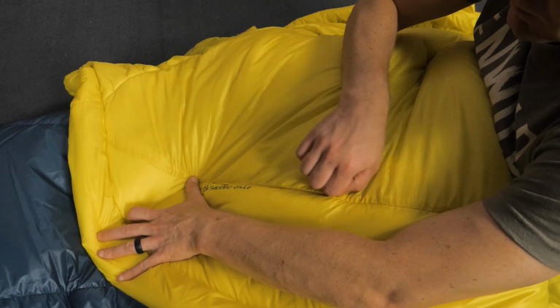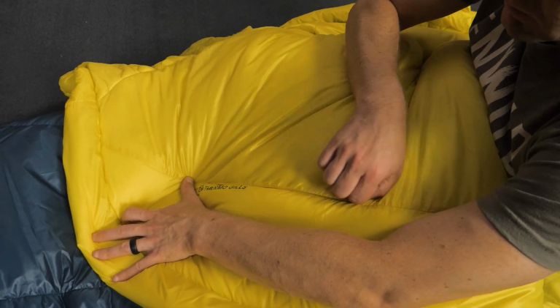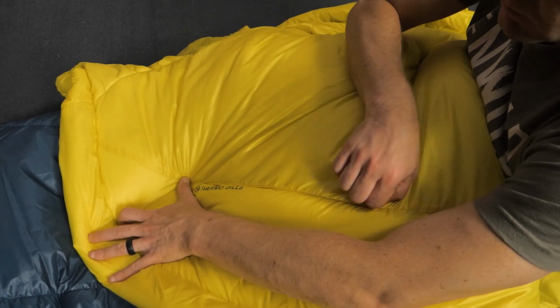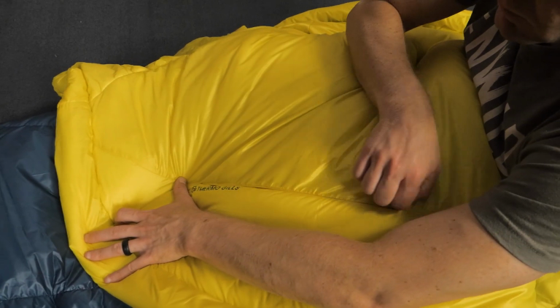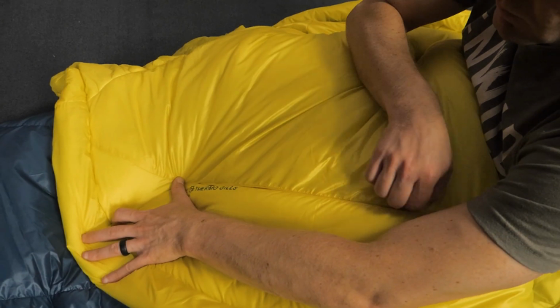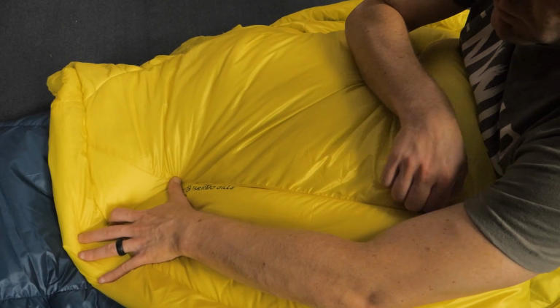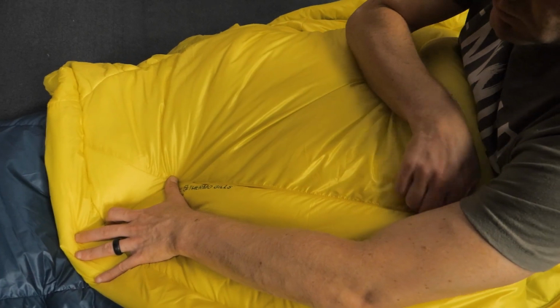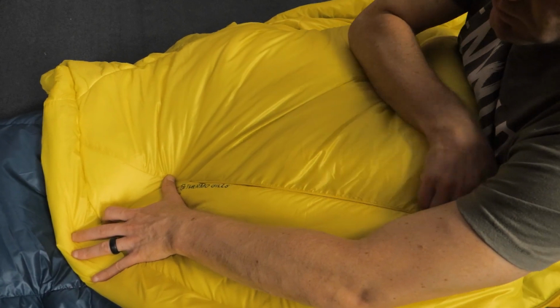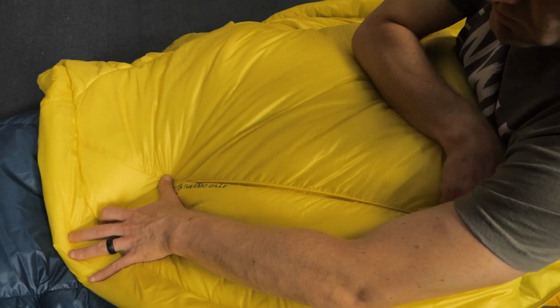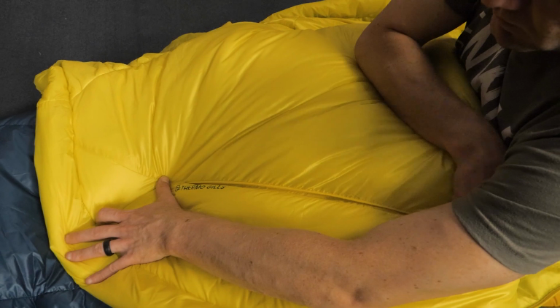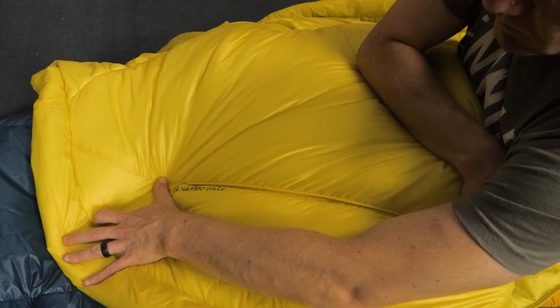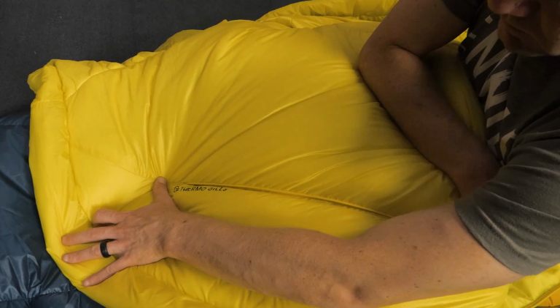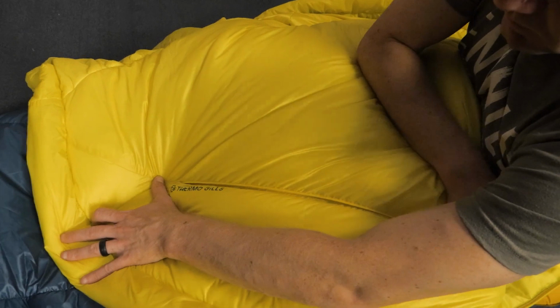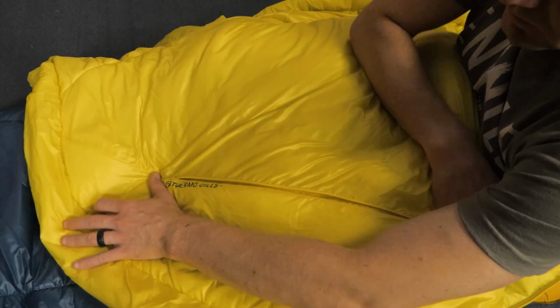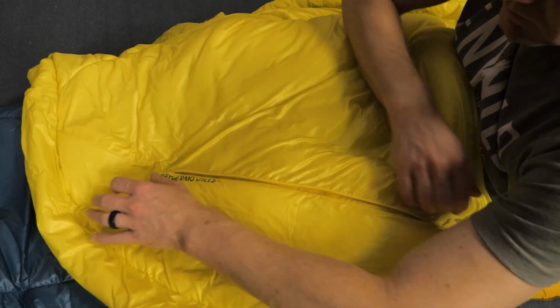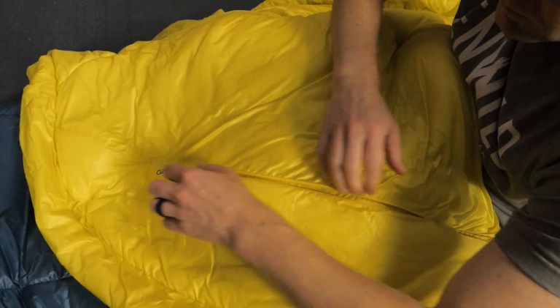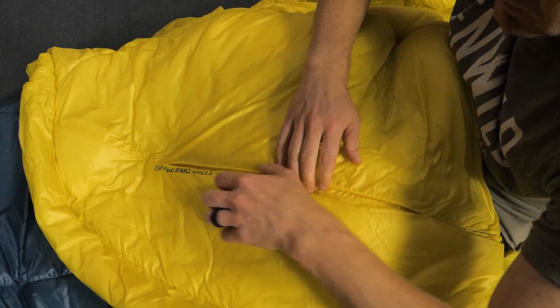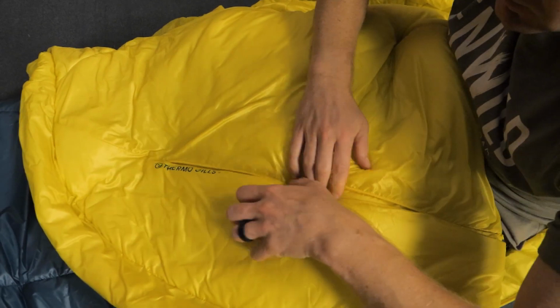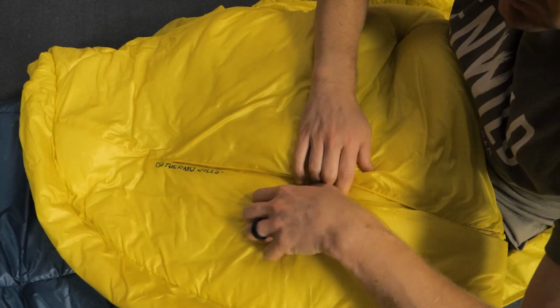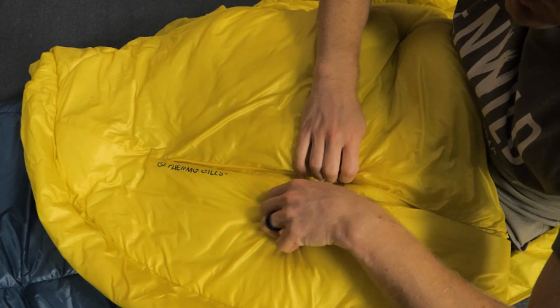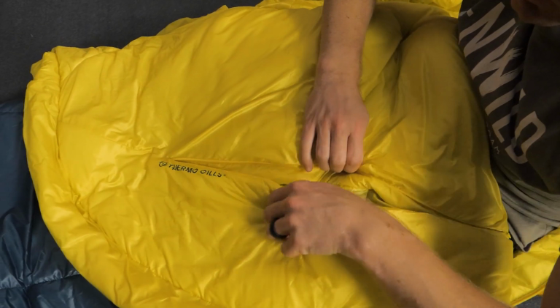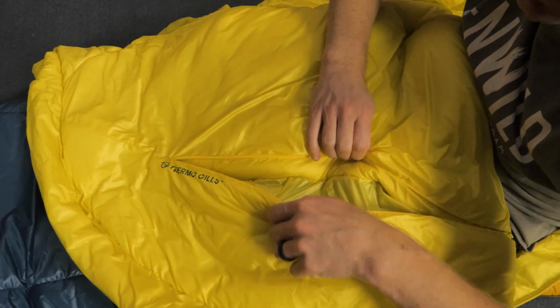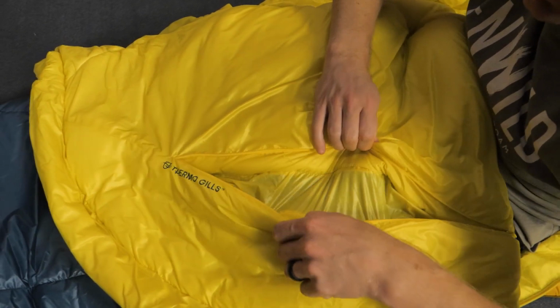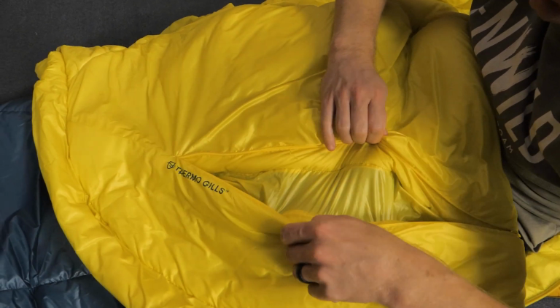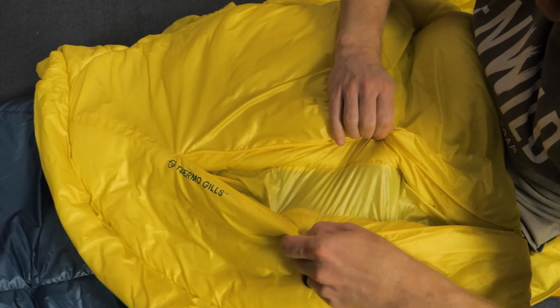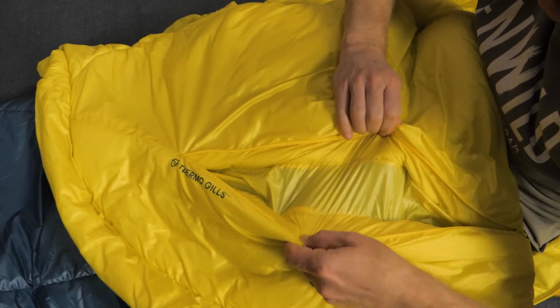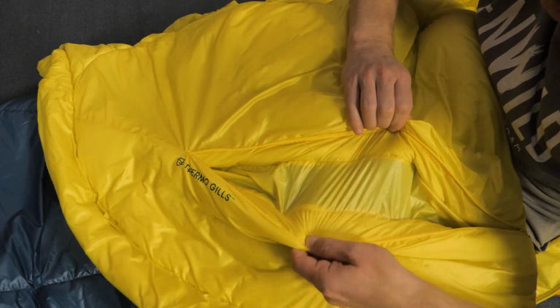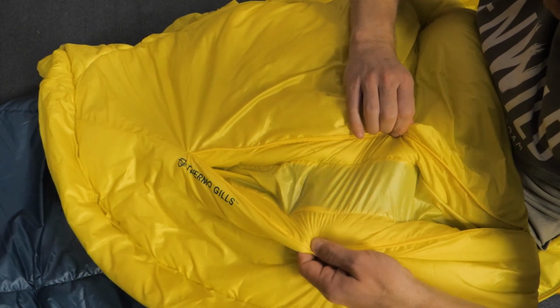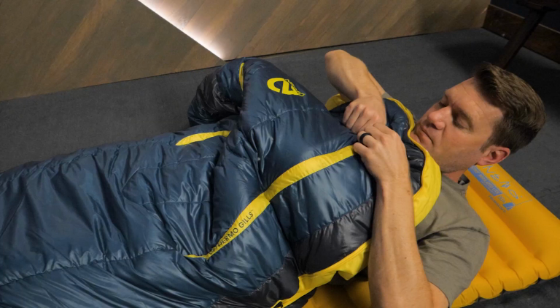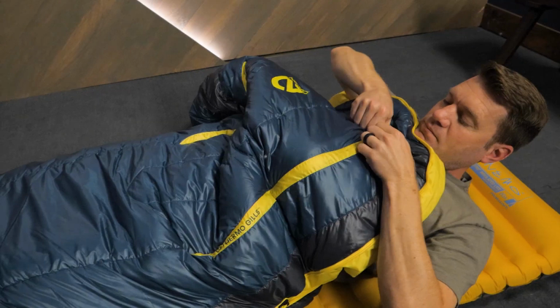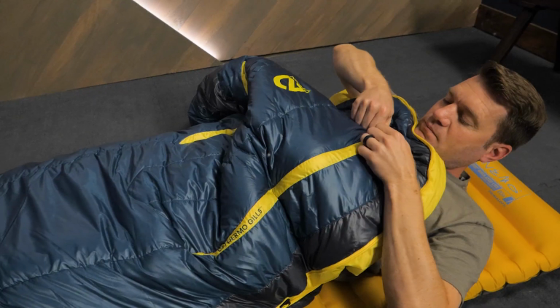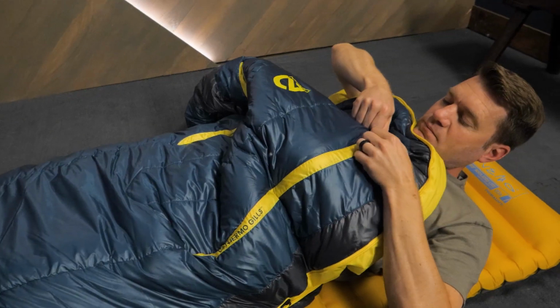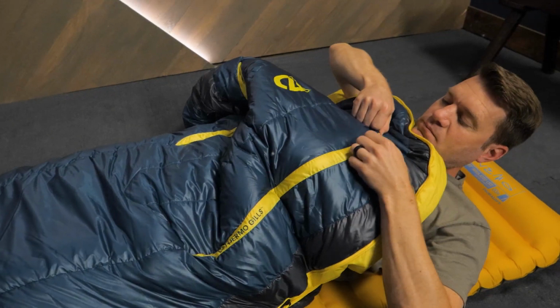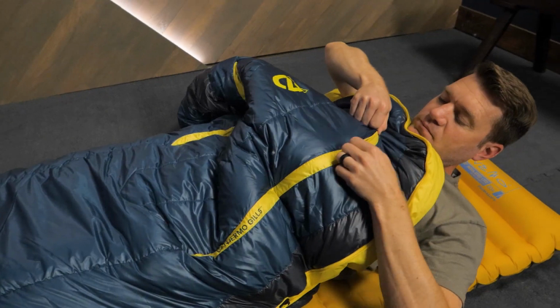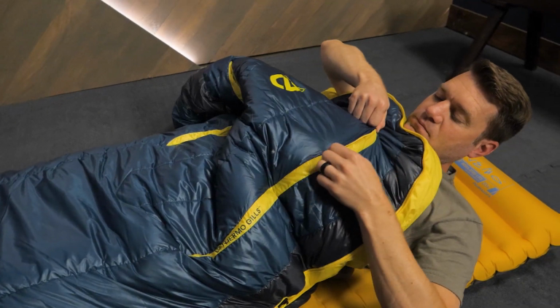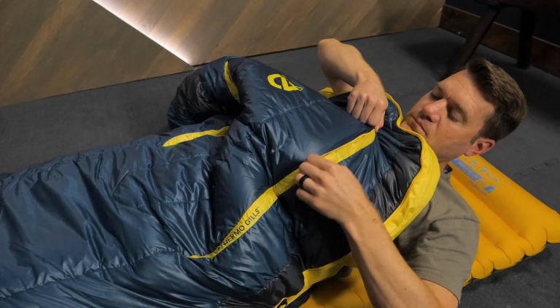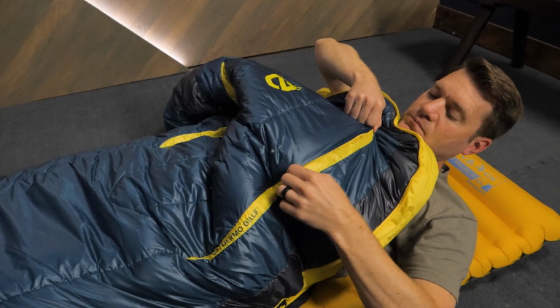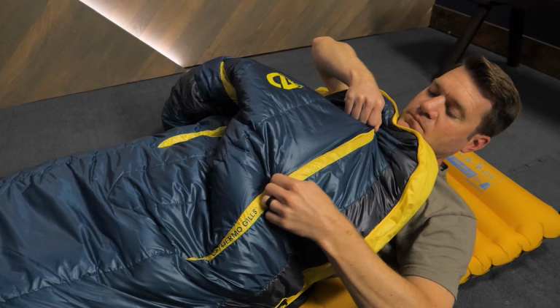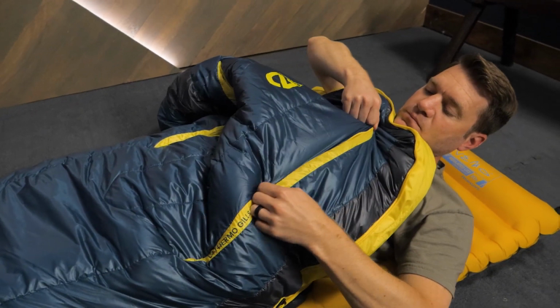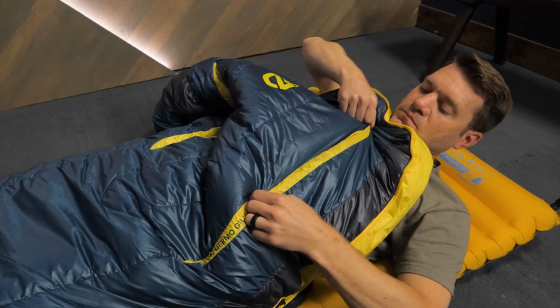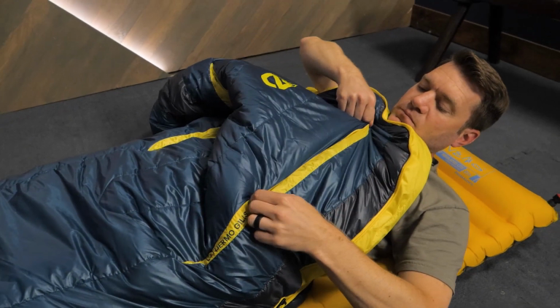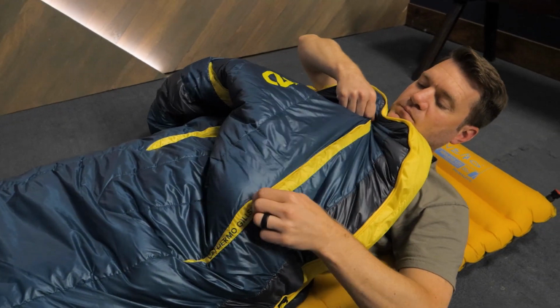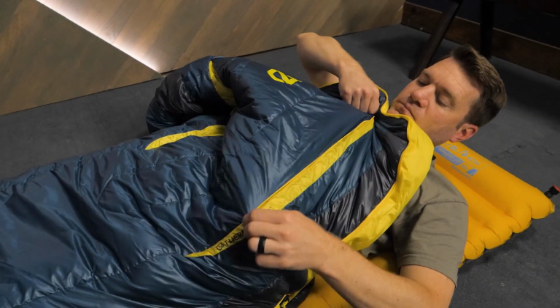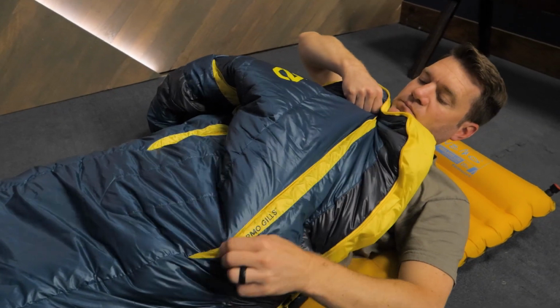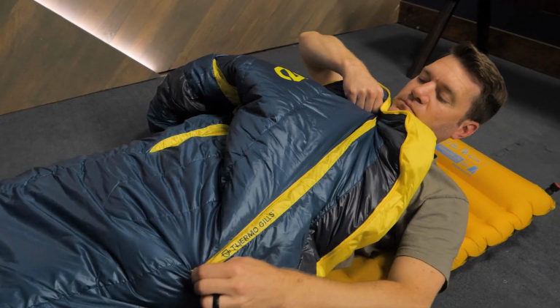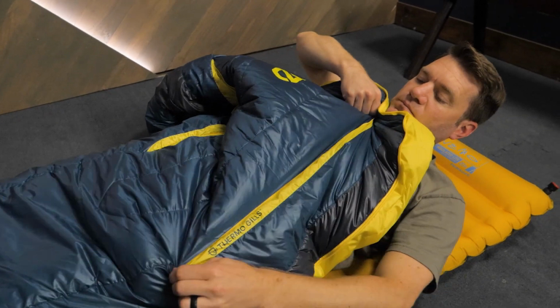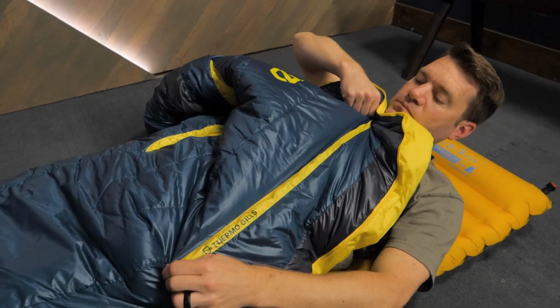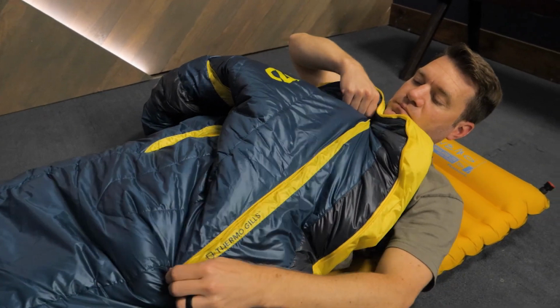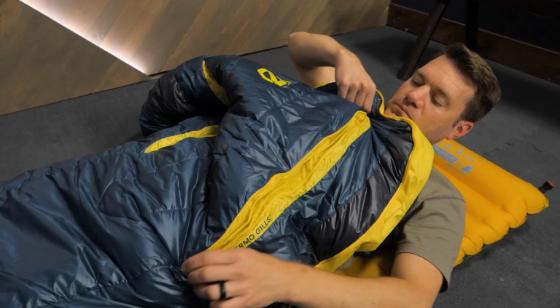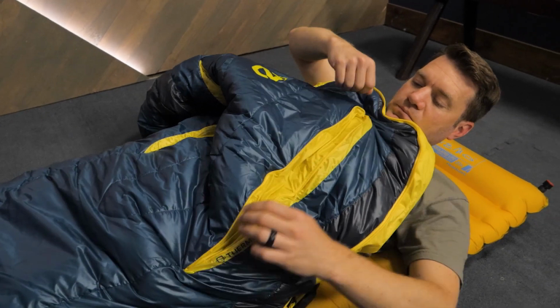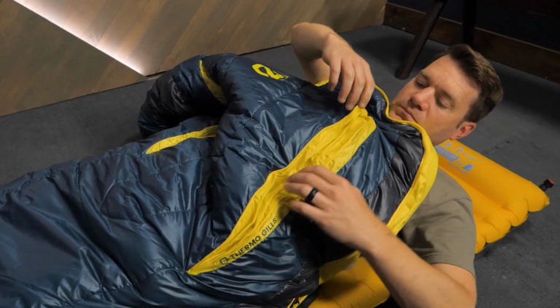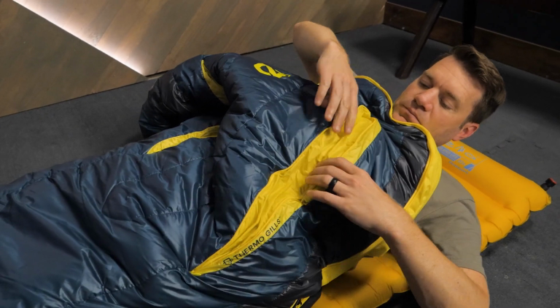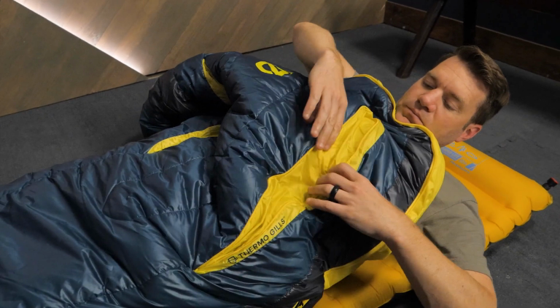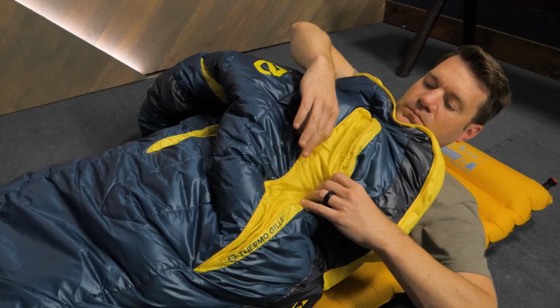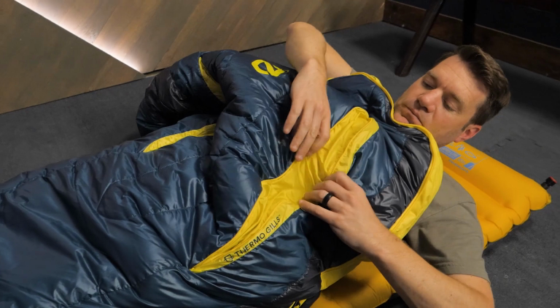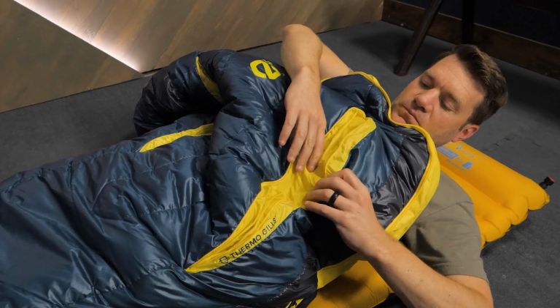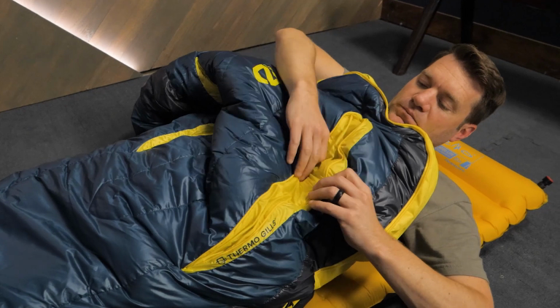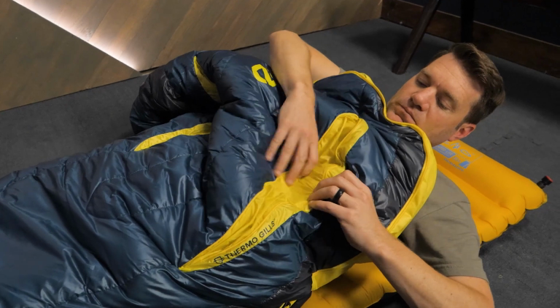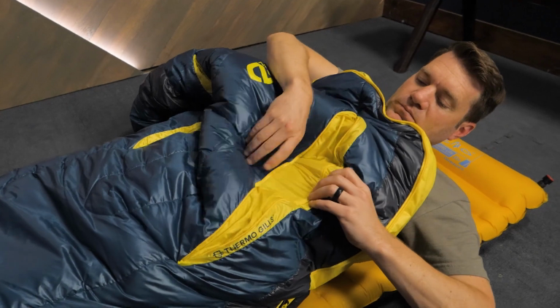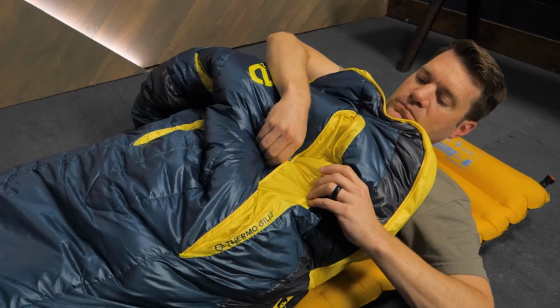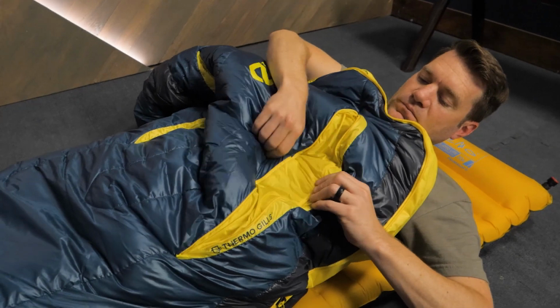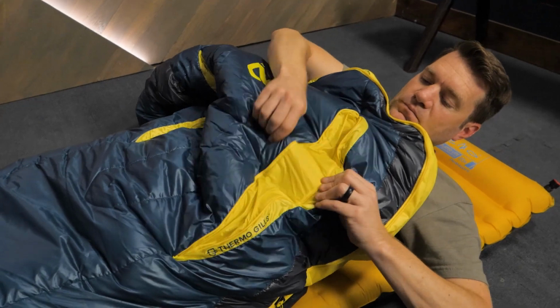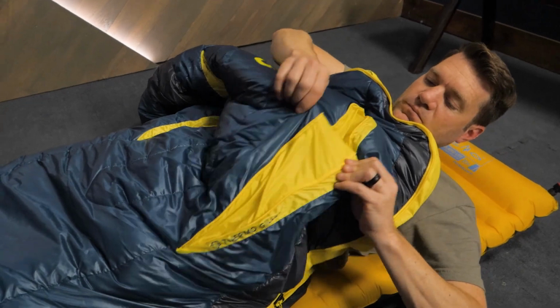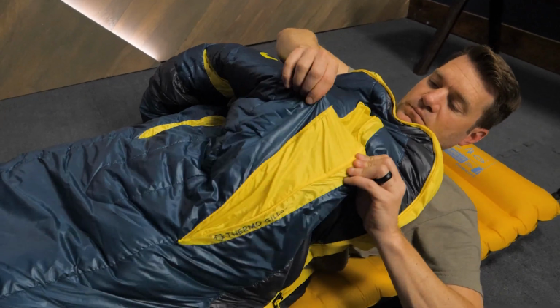Thermo gills extend the temperature range of the bag. Utilize this multi-stage zipper system so you can use the bag in warmer temperatures without overheating.